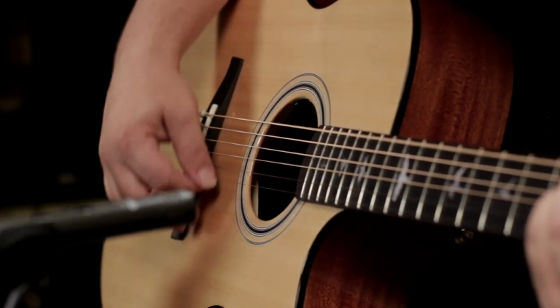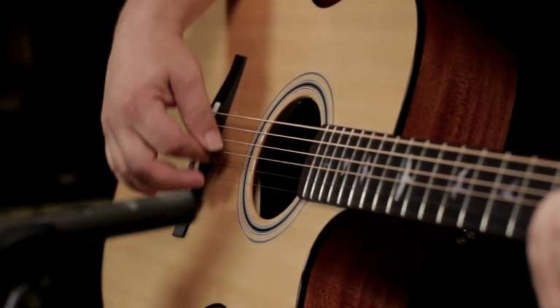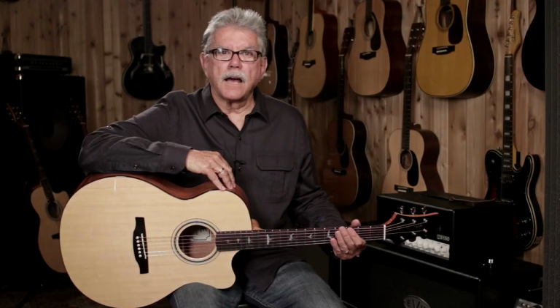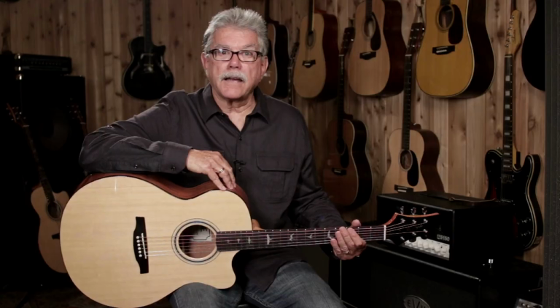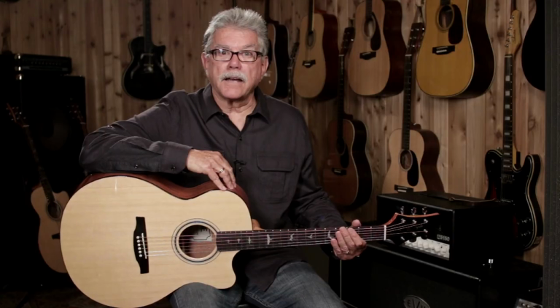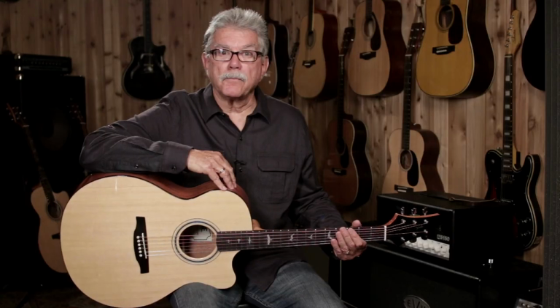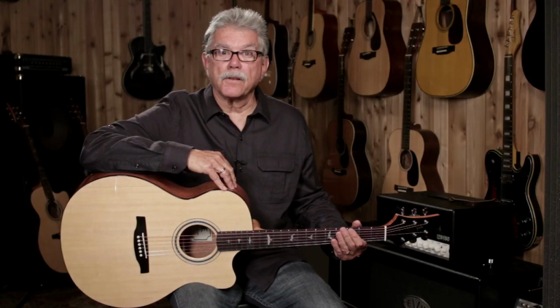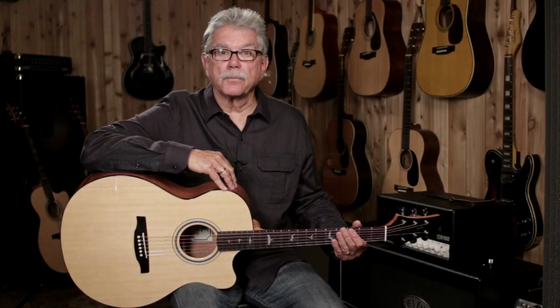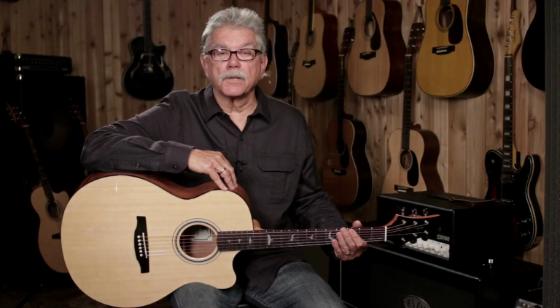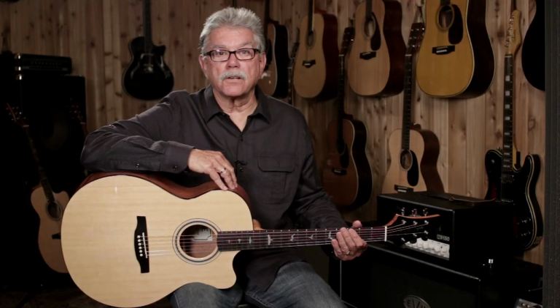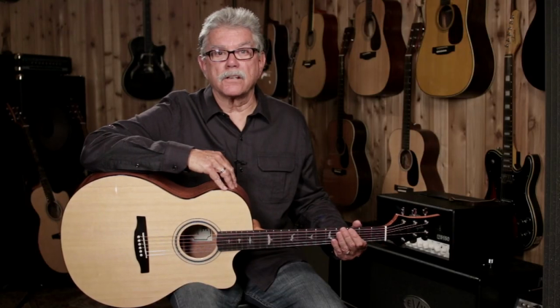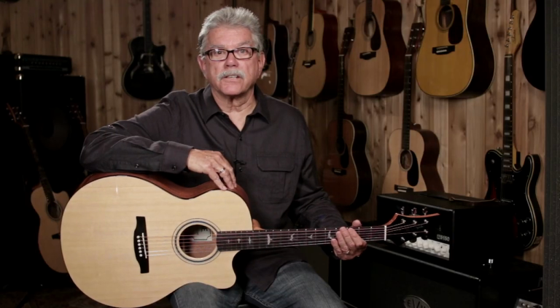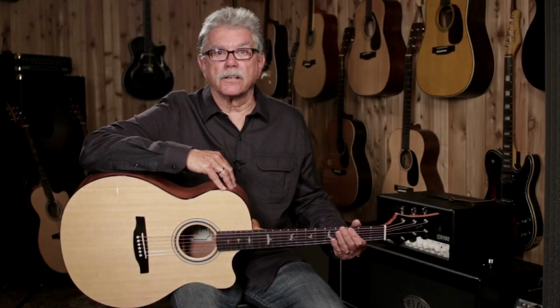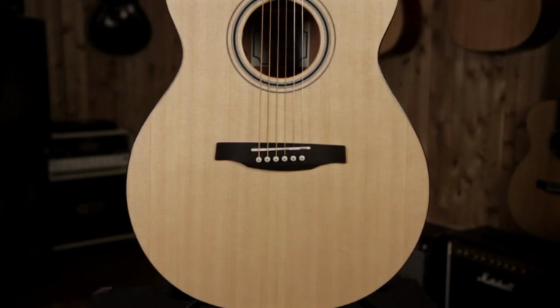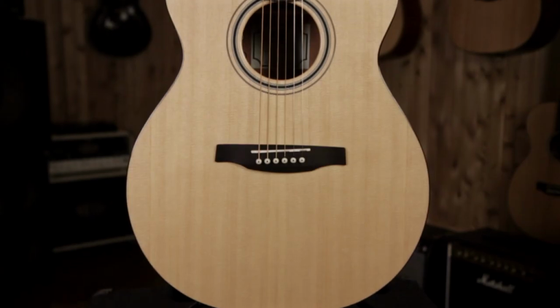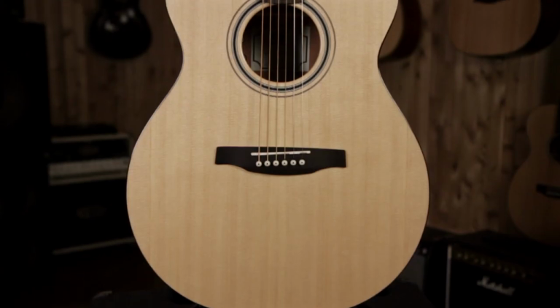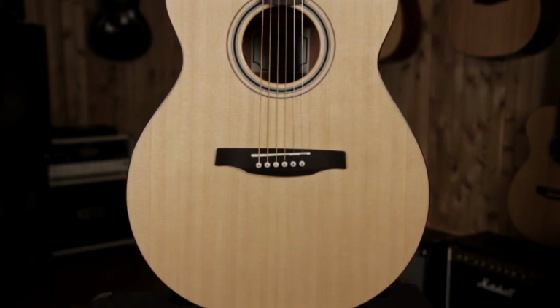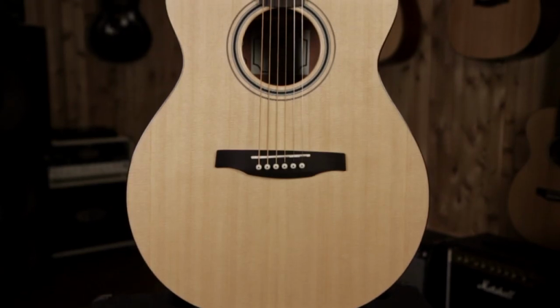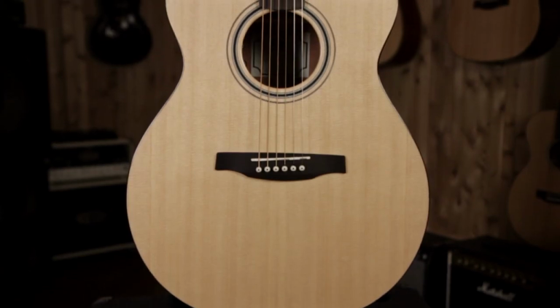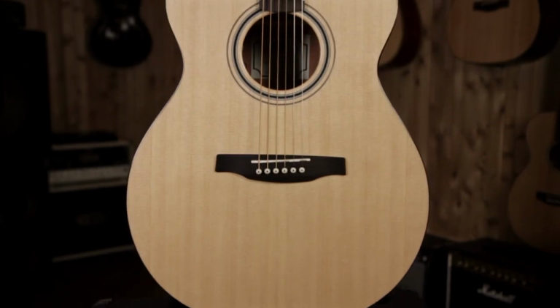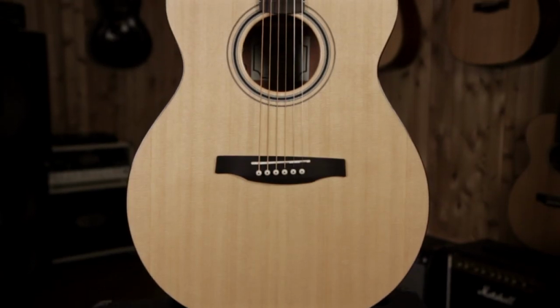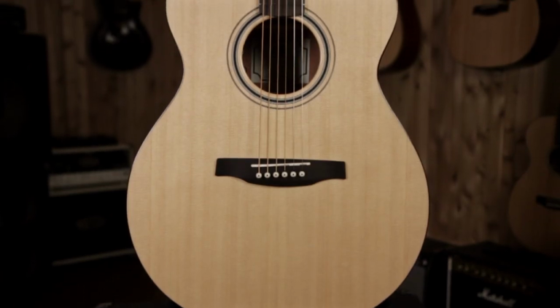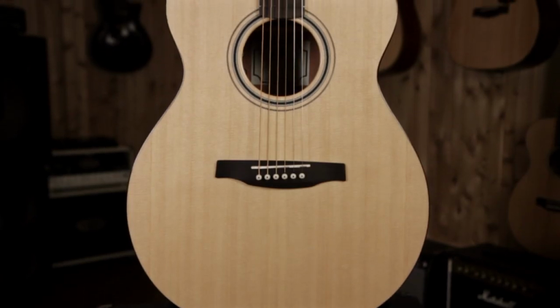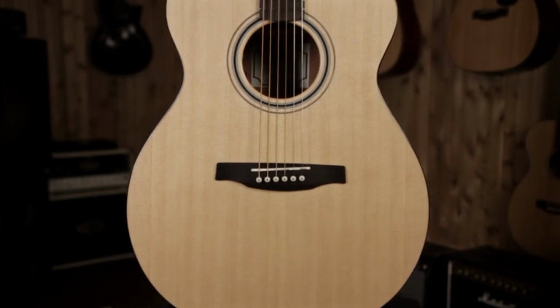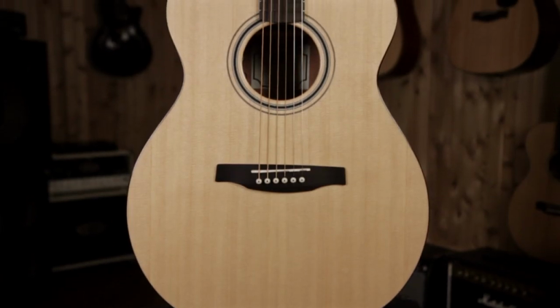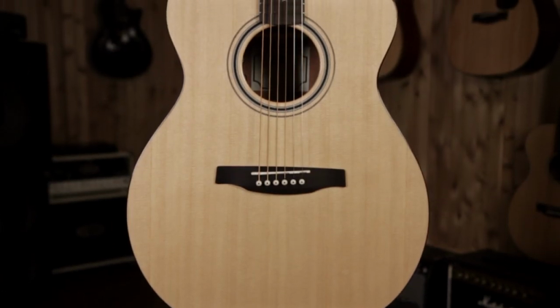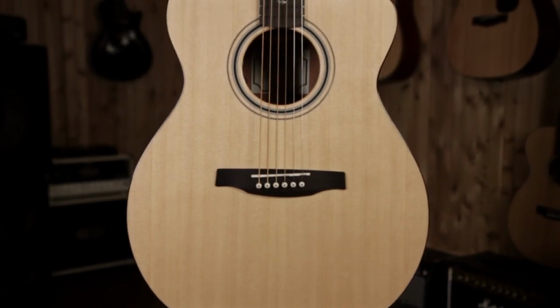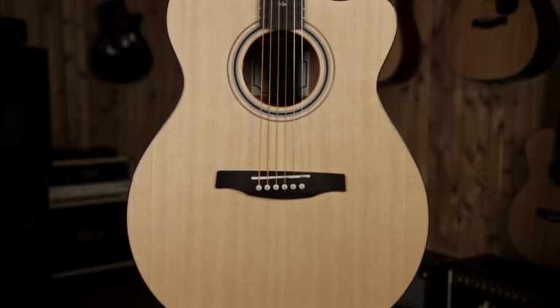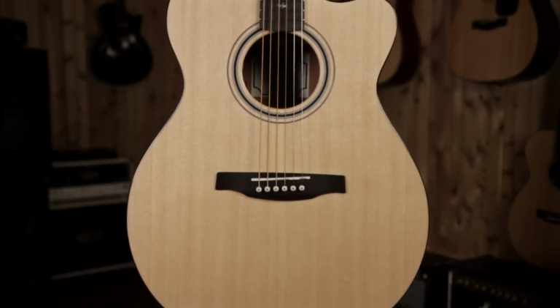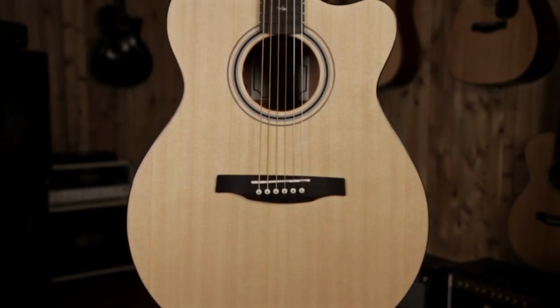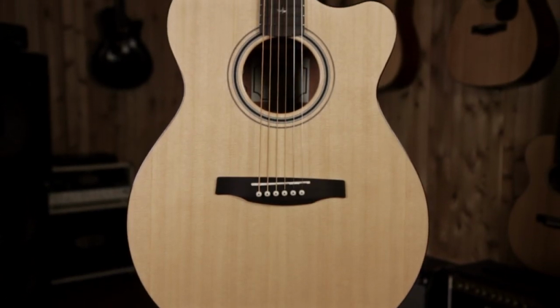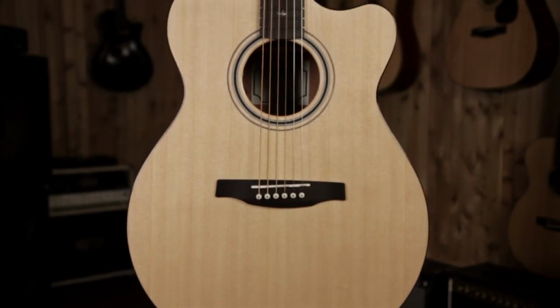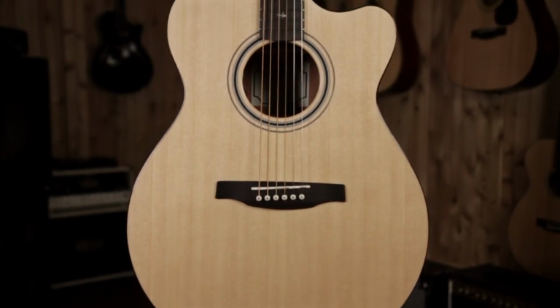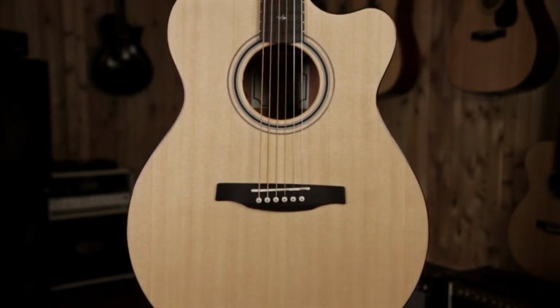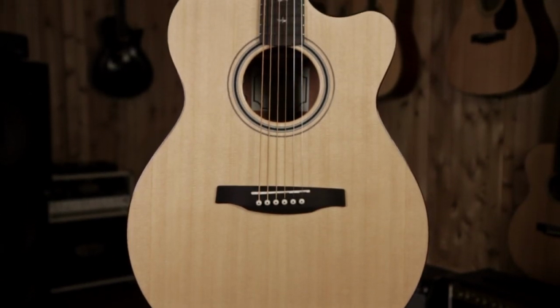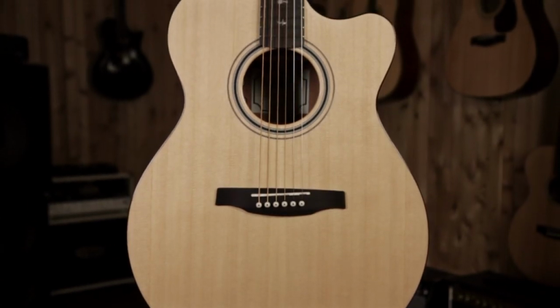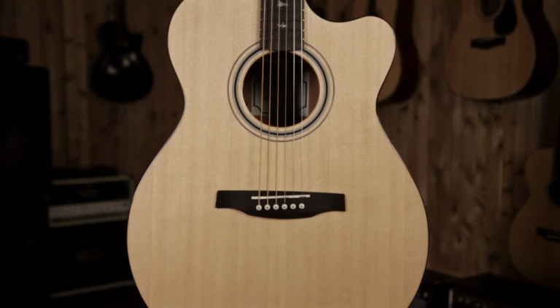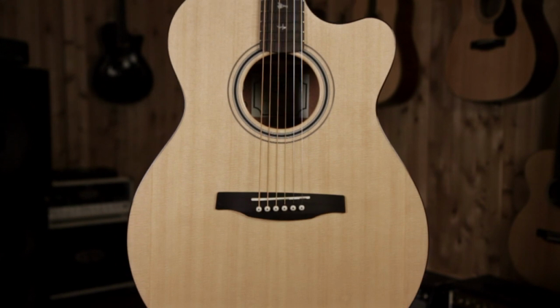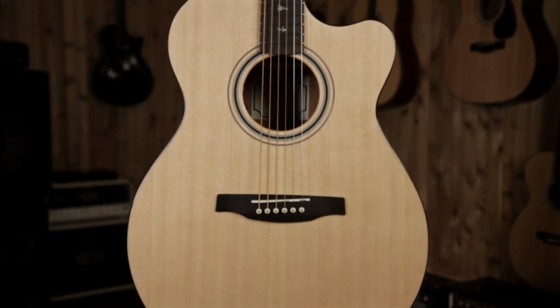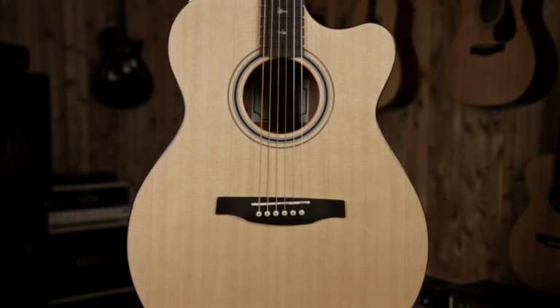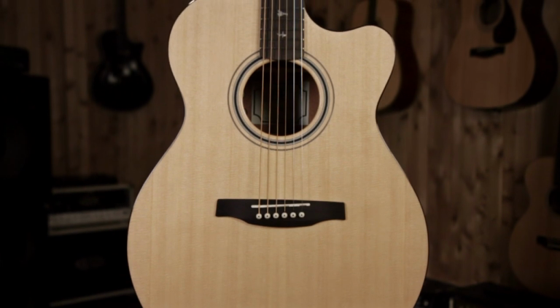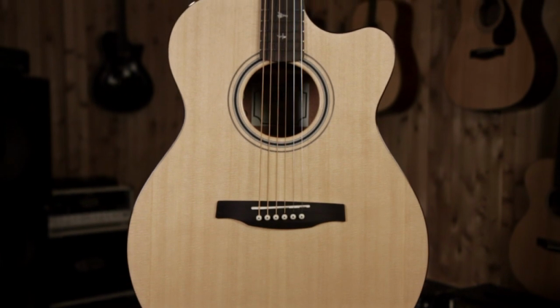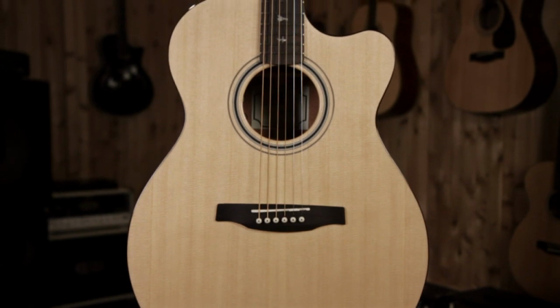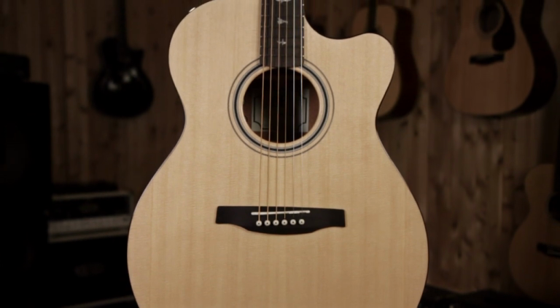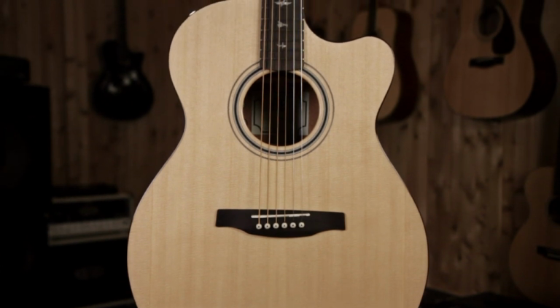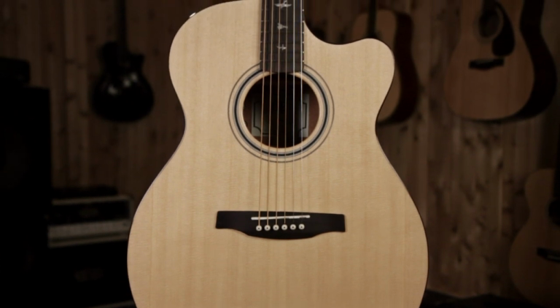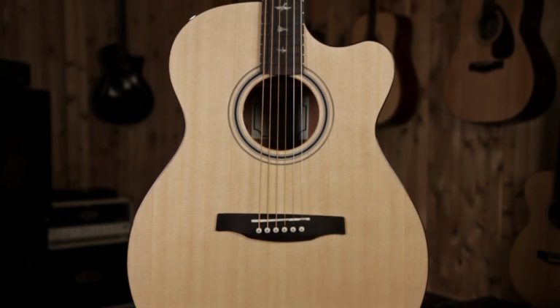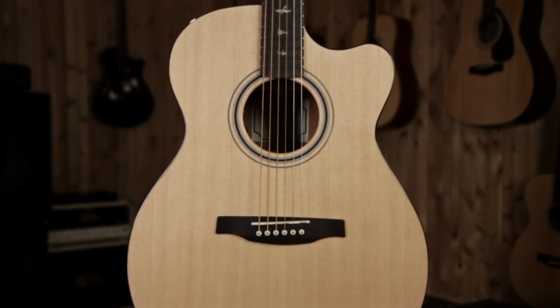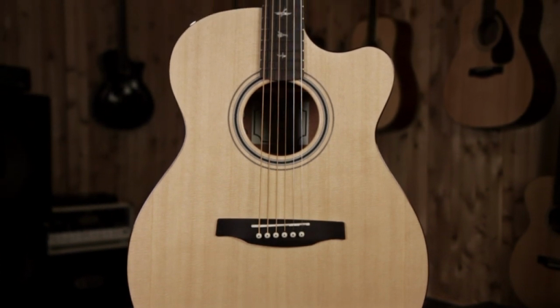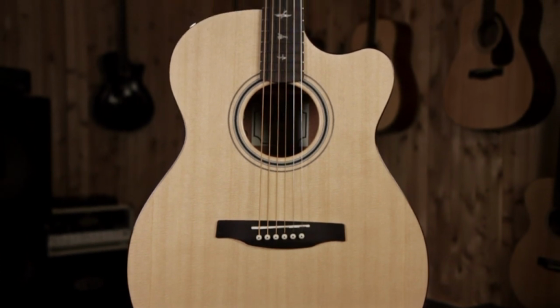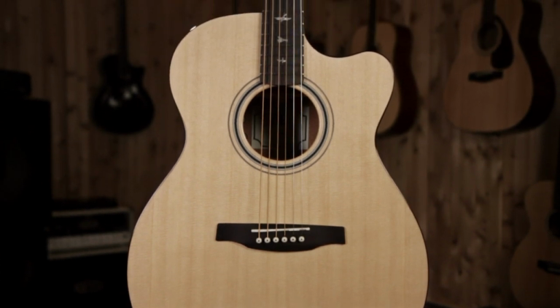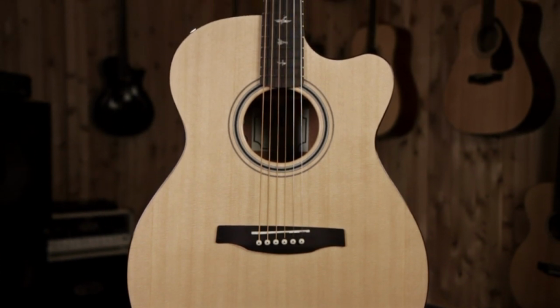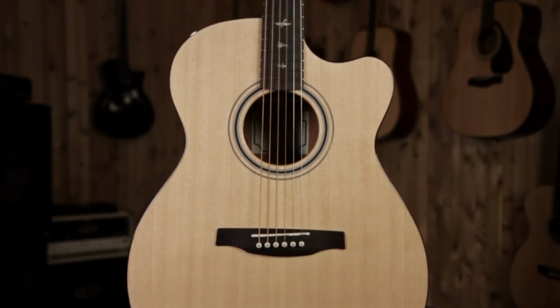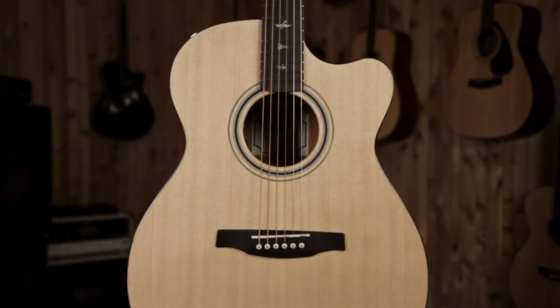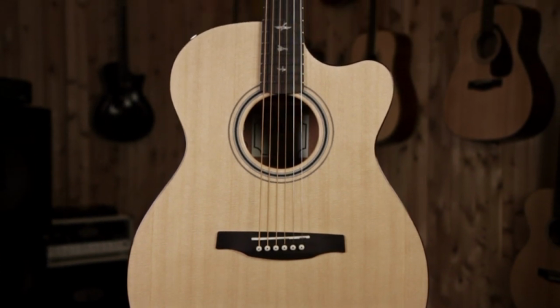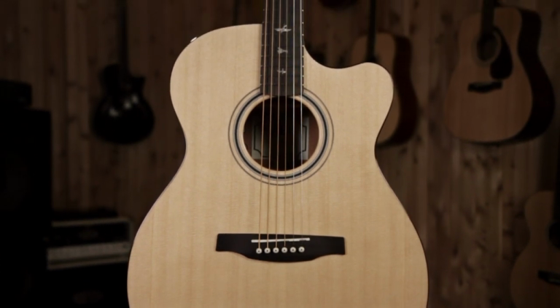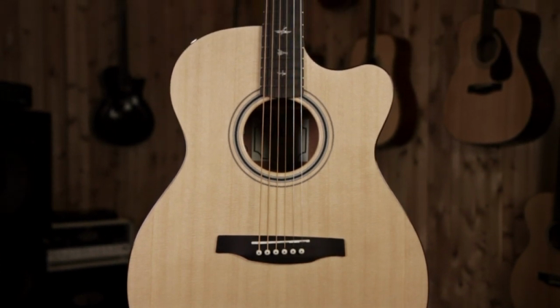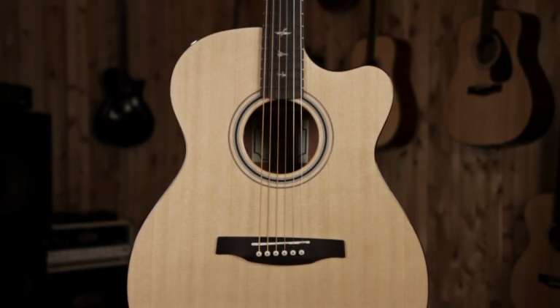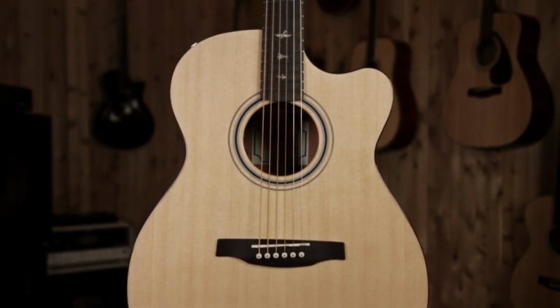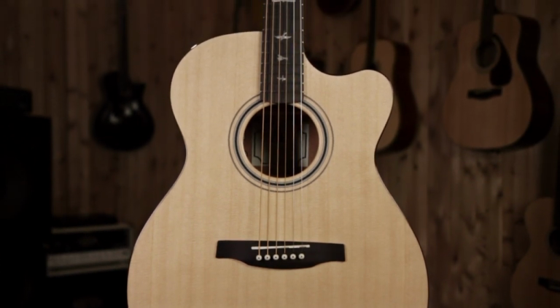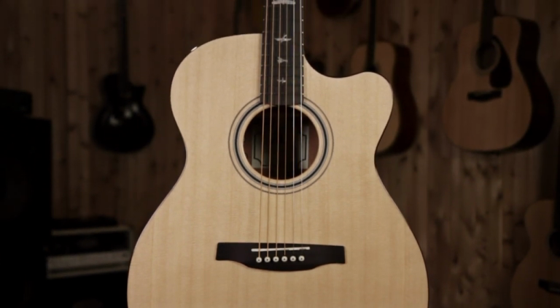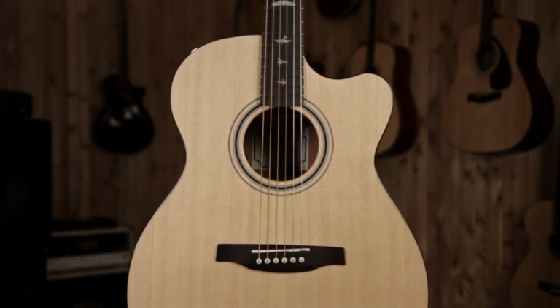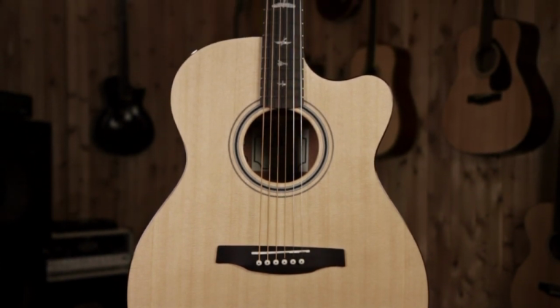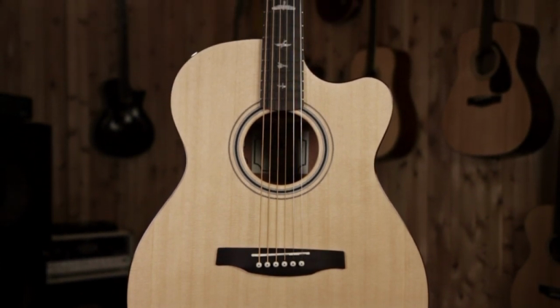Hi, I'm Bill from Guitar Center. Today I'd like to show you the Paul Reed Smith Angelus A20E from the SE series.